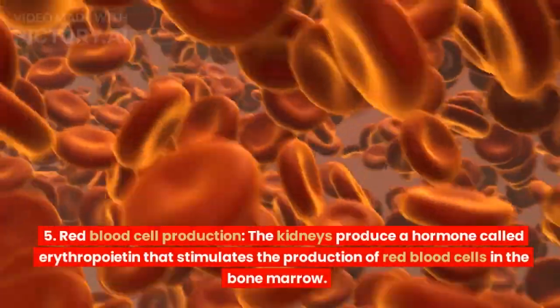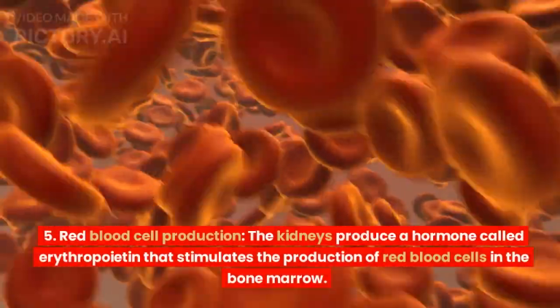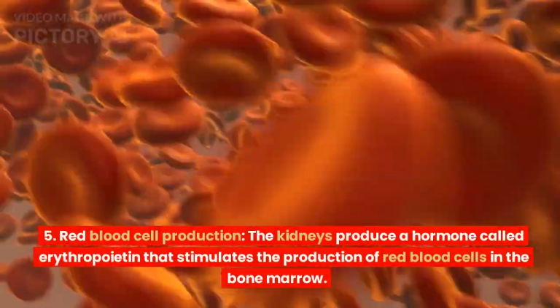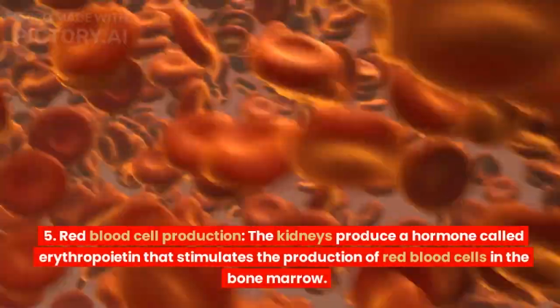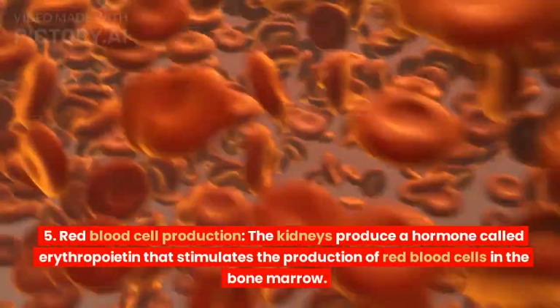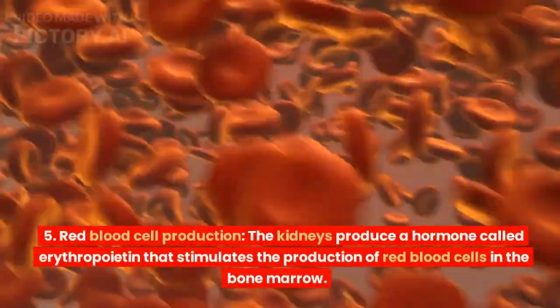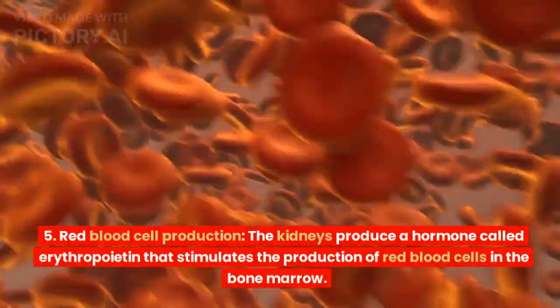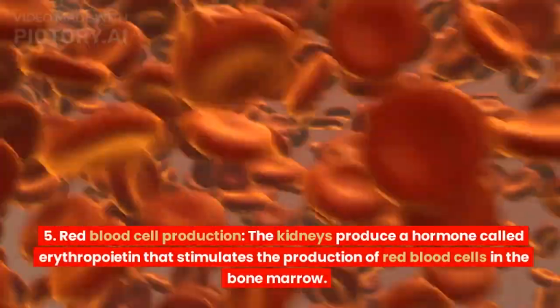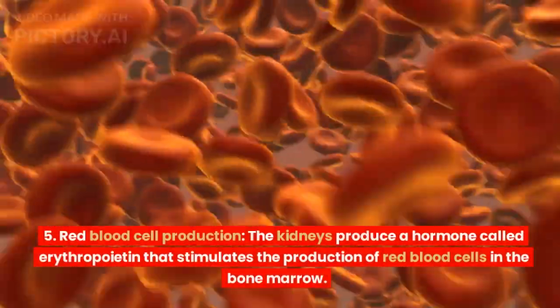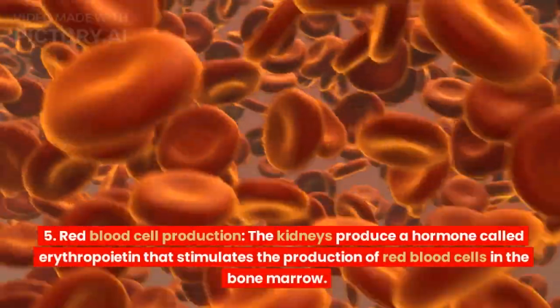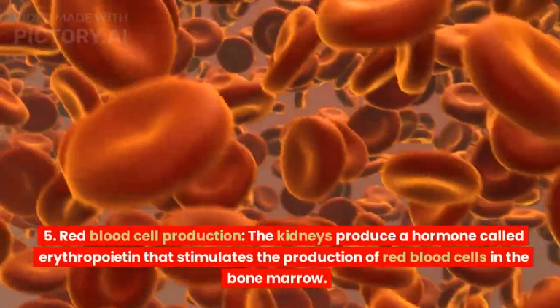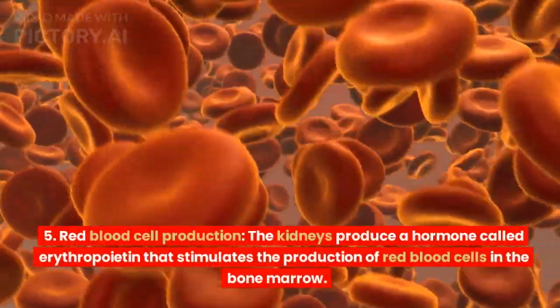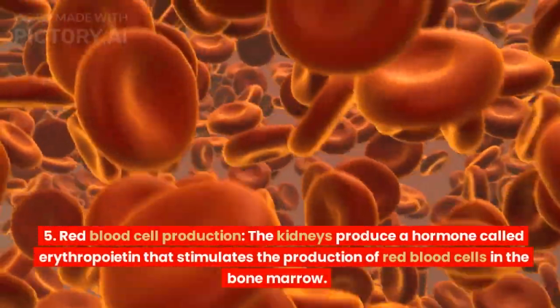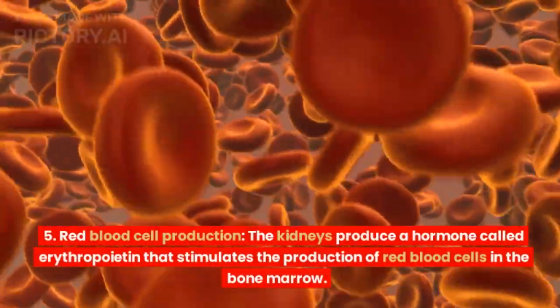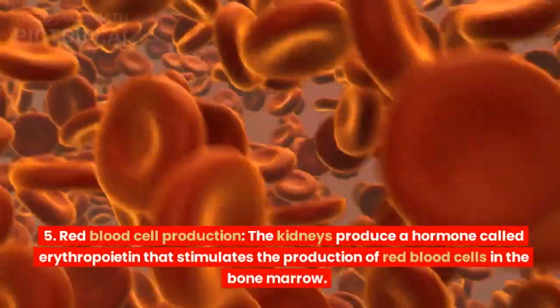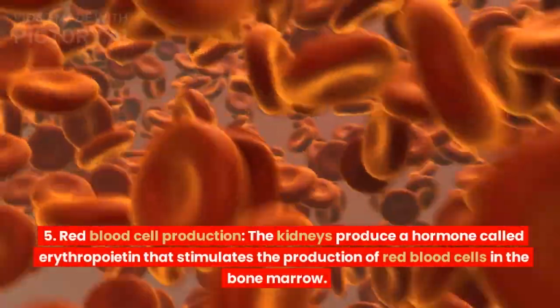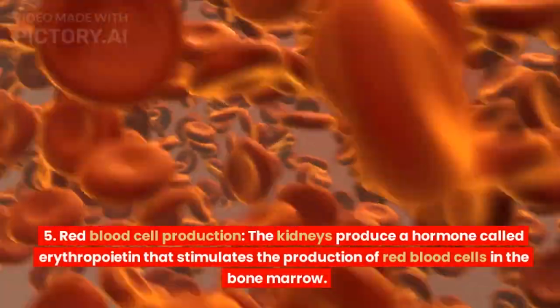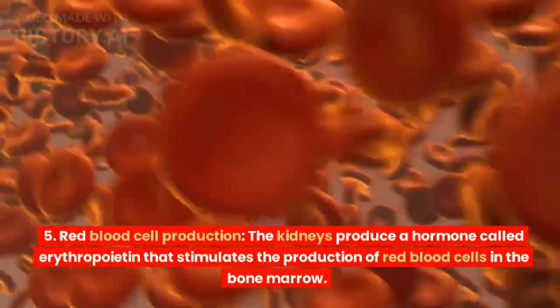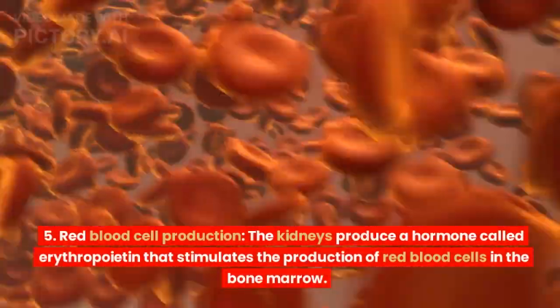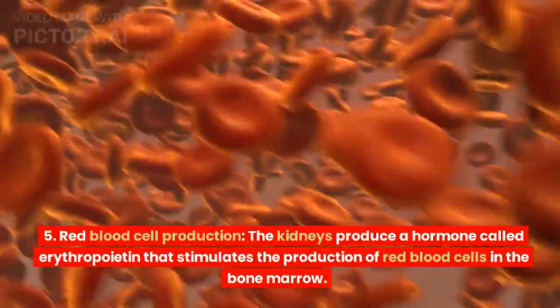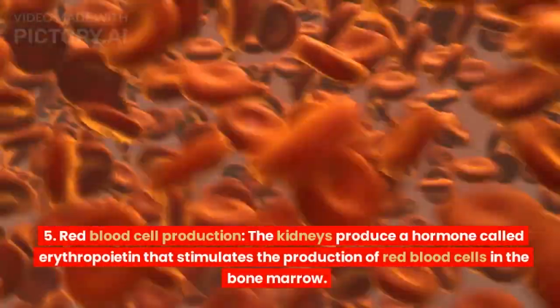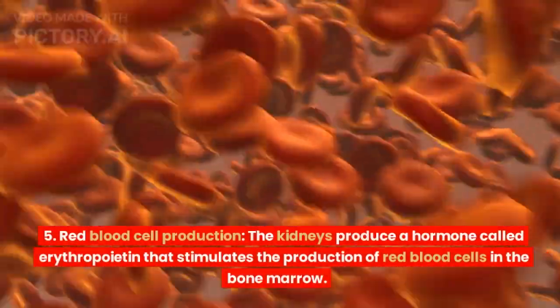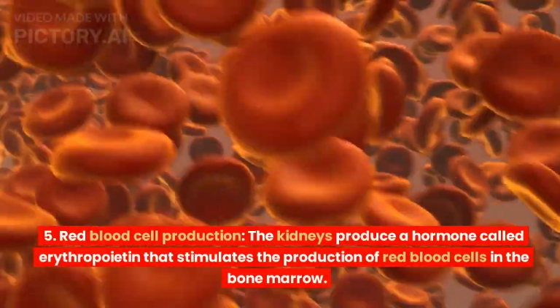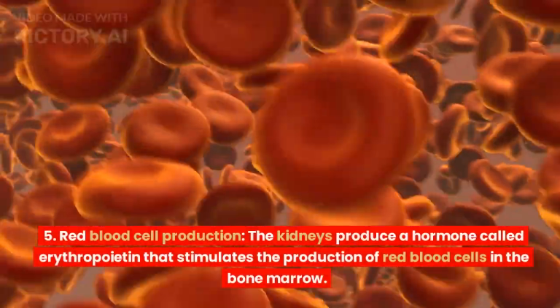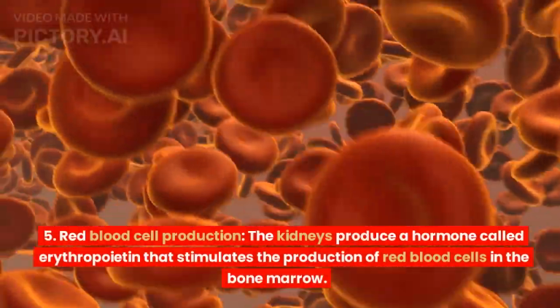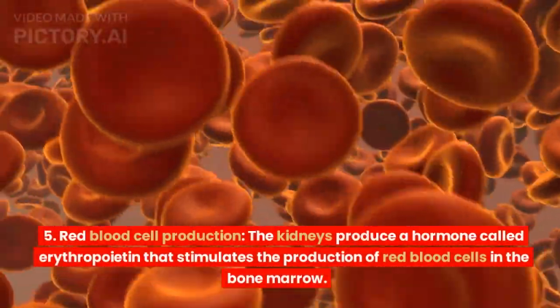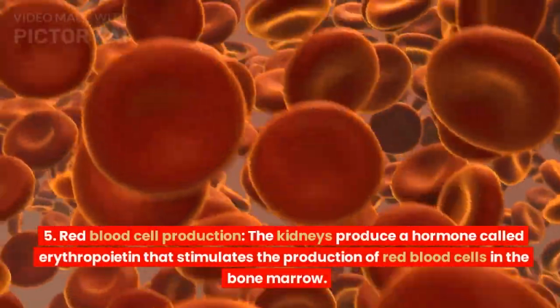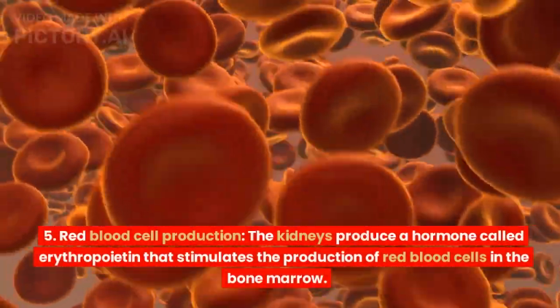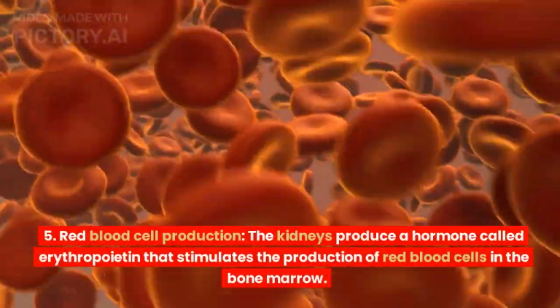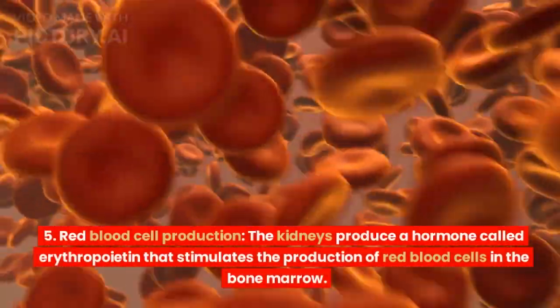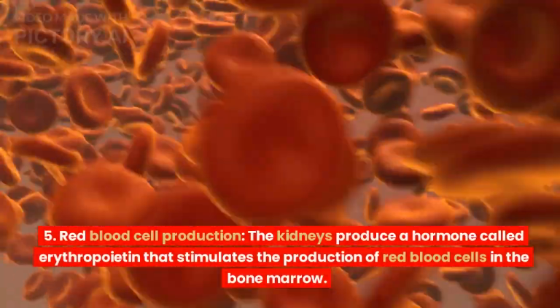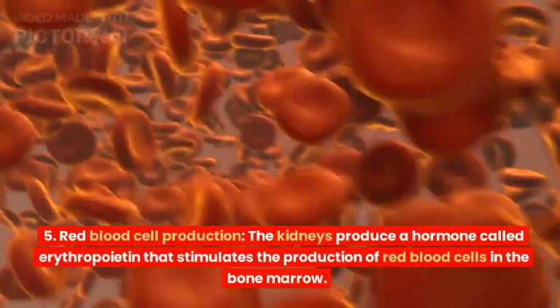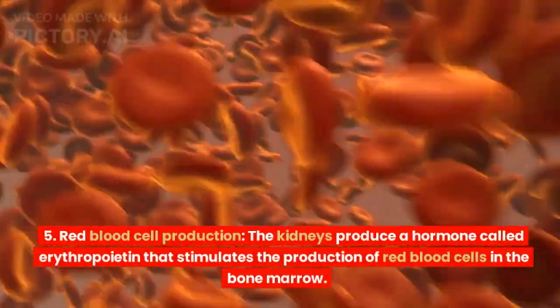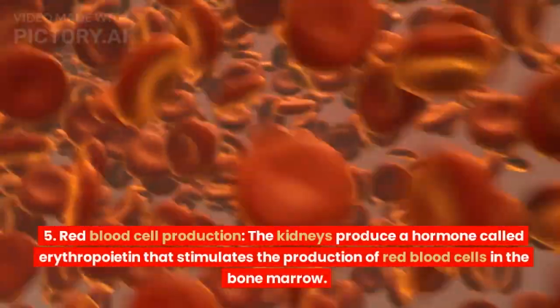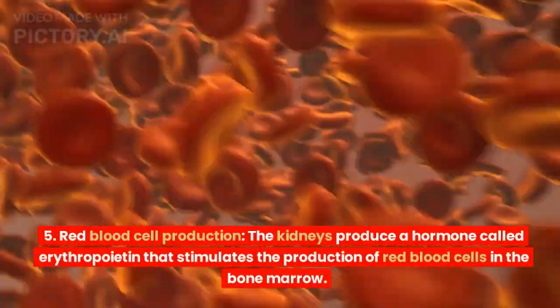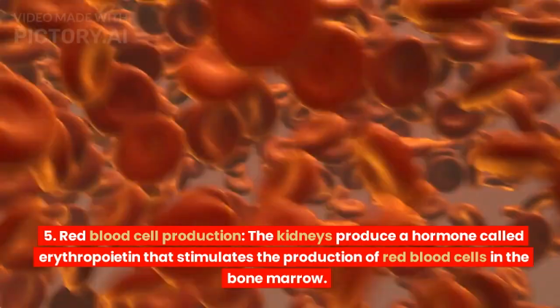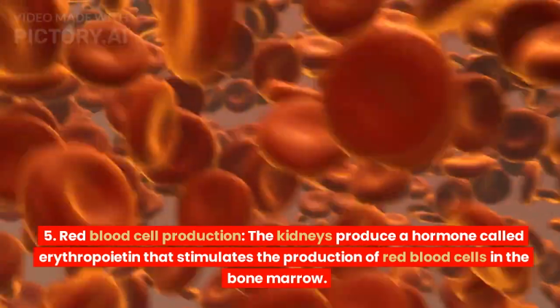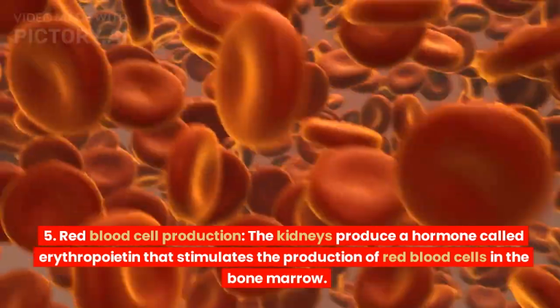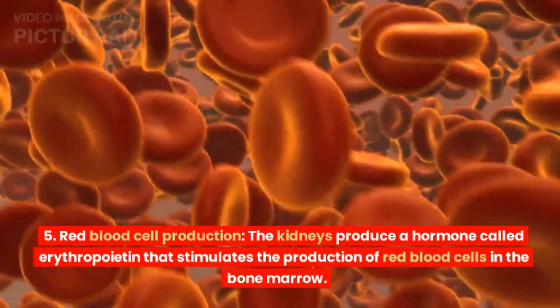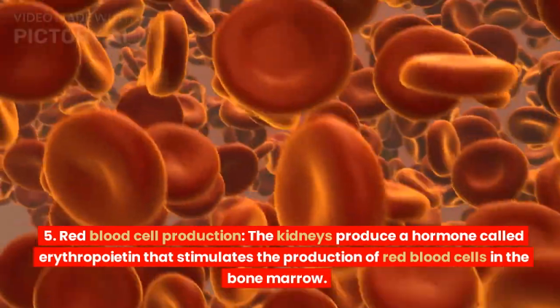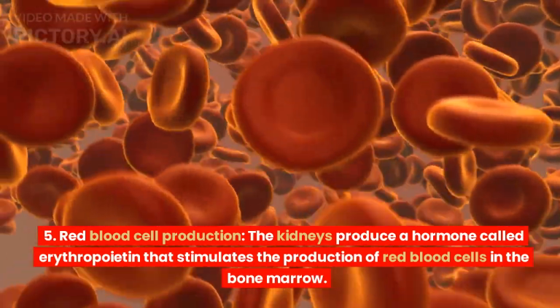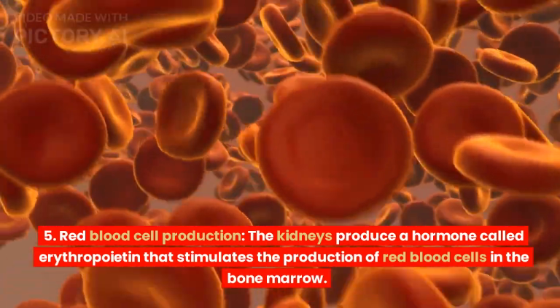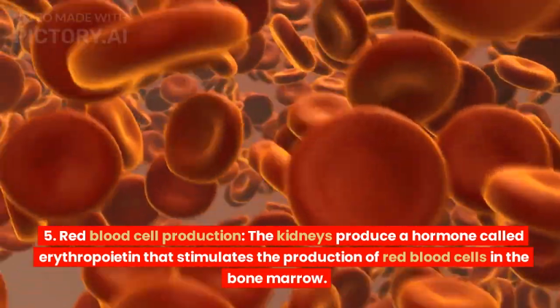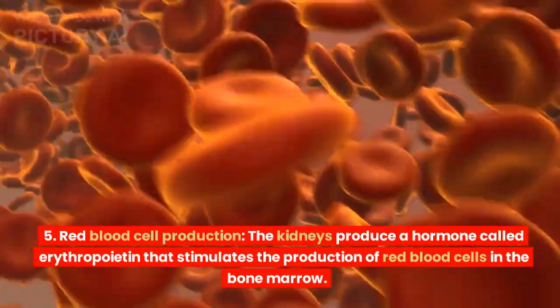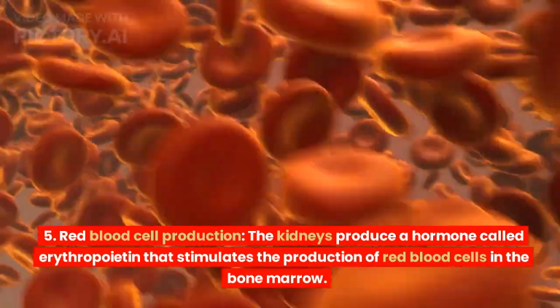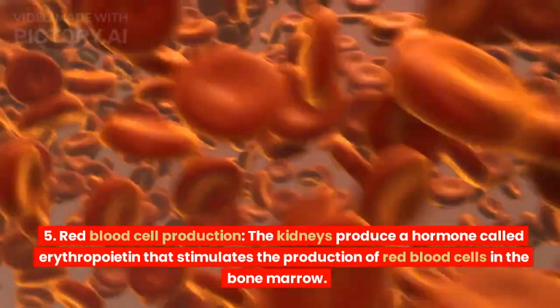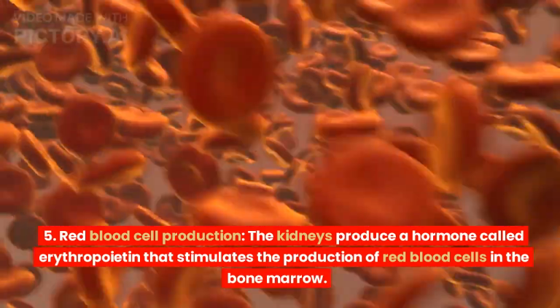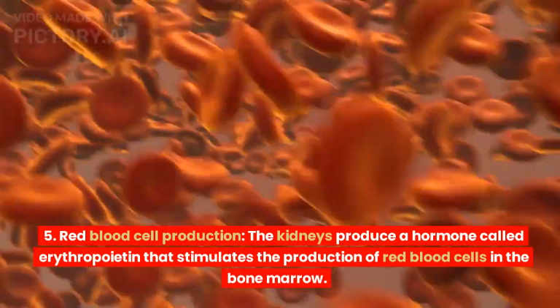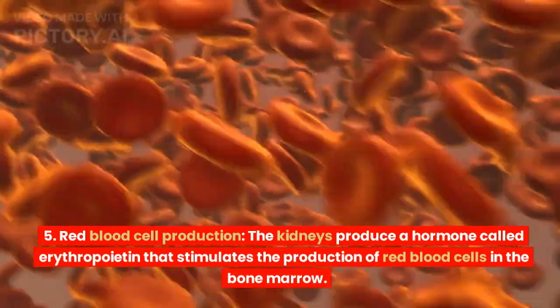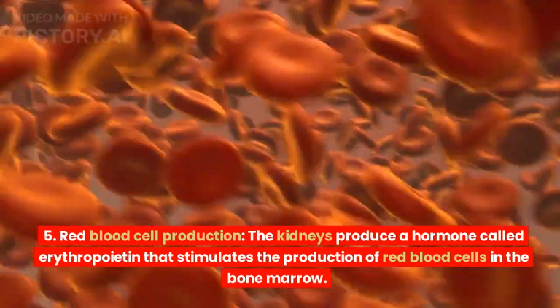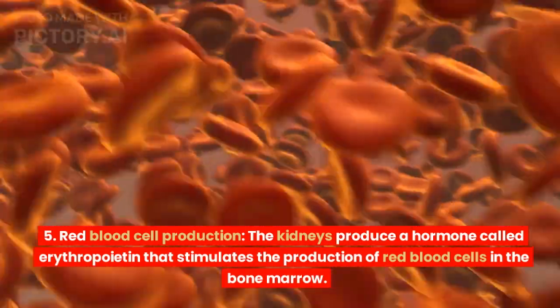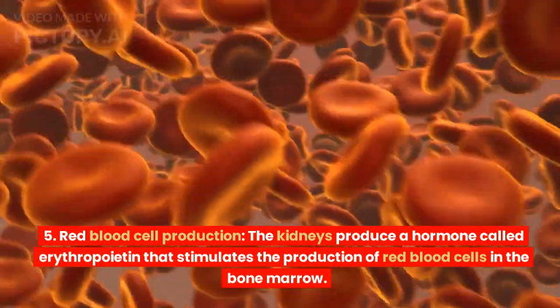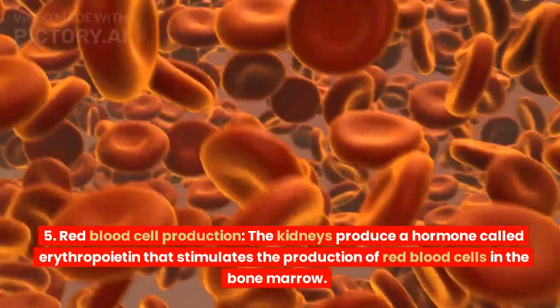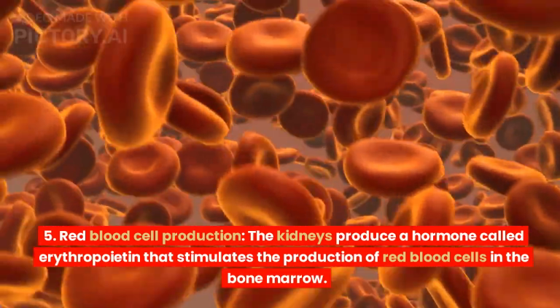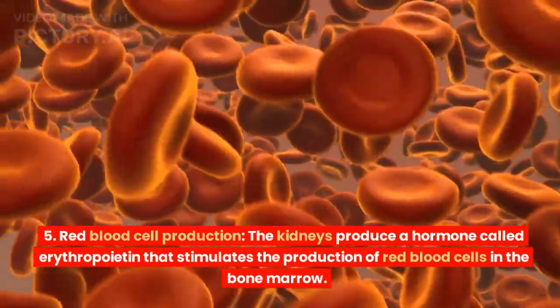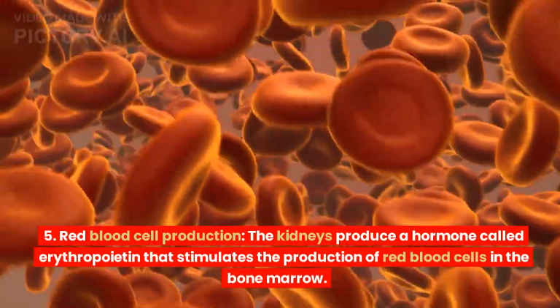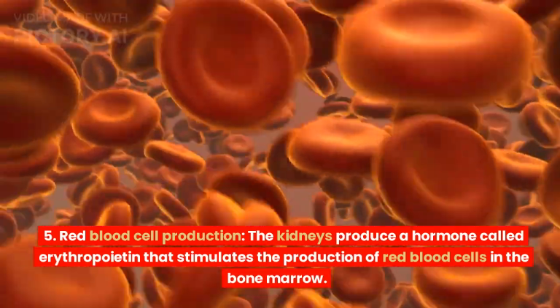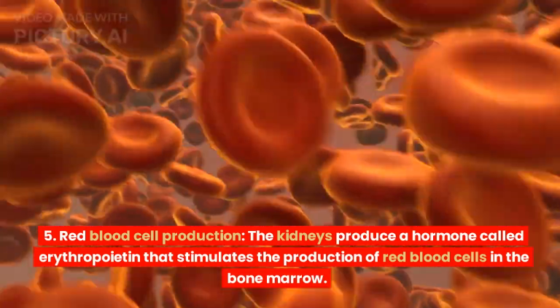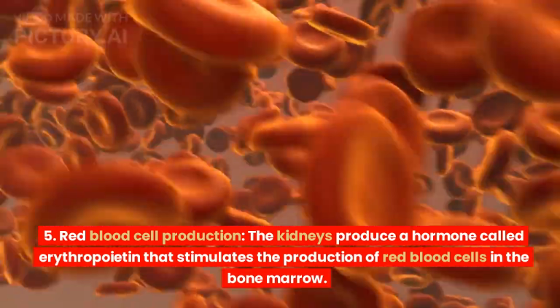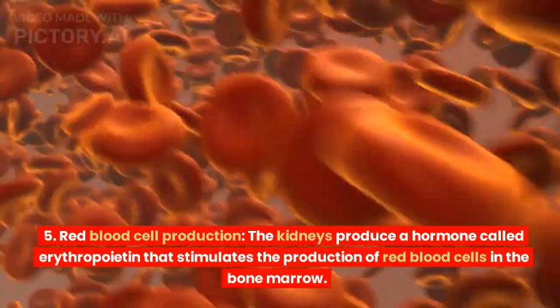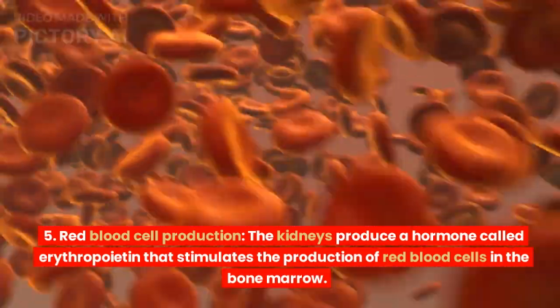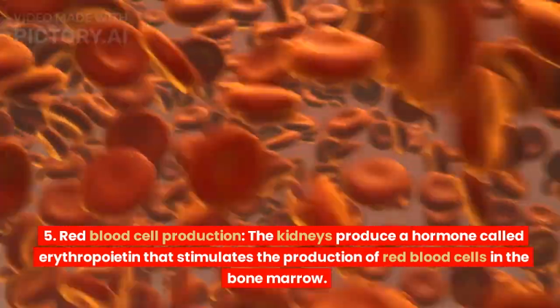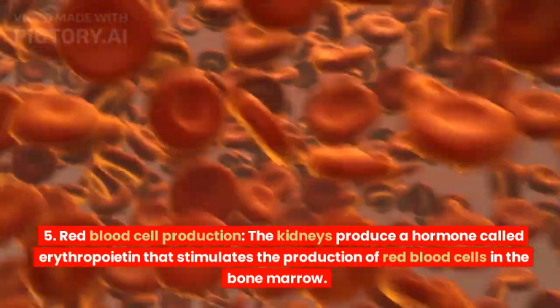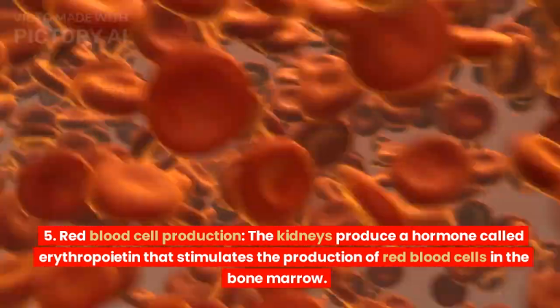Red blood cell production. The kidneys produce a hormone called erythropoietin that stimulates the production of red blood cells in the bone marrow.